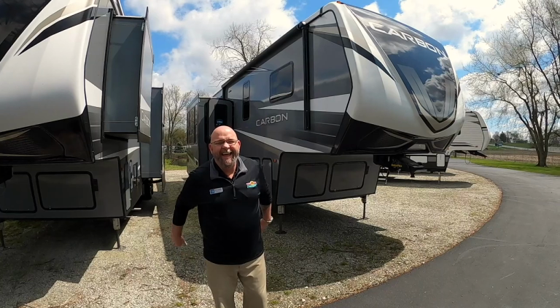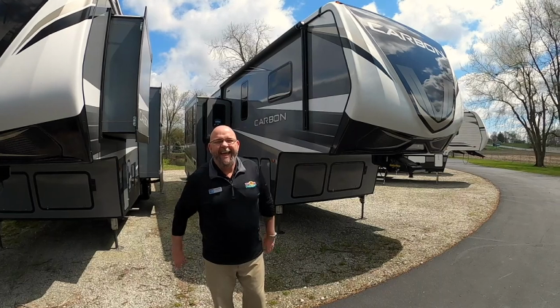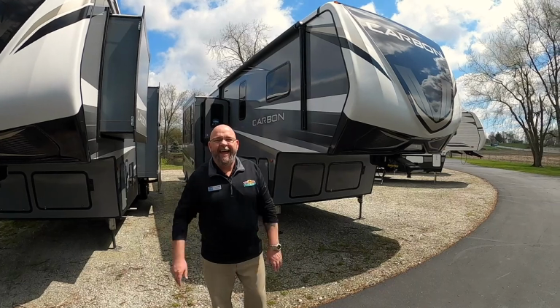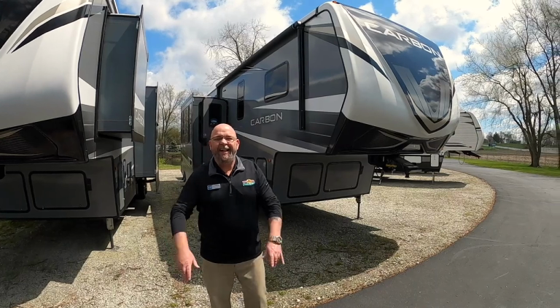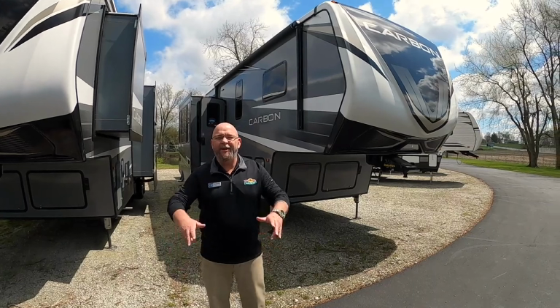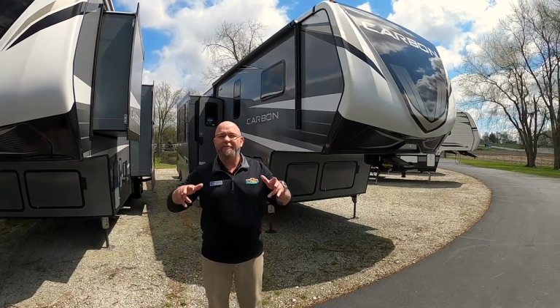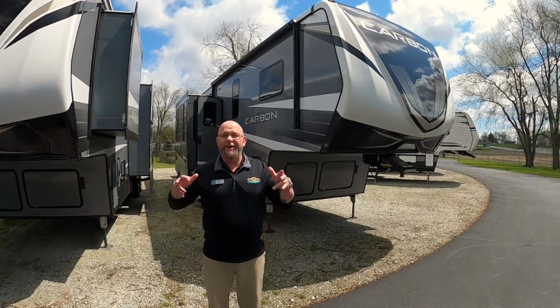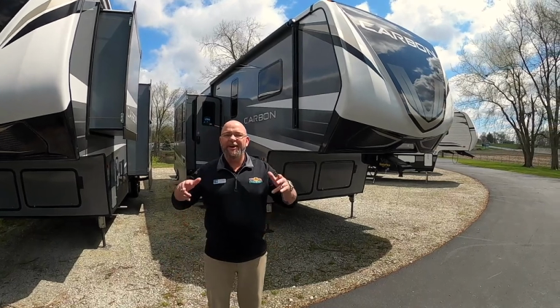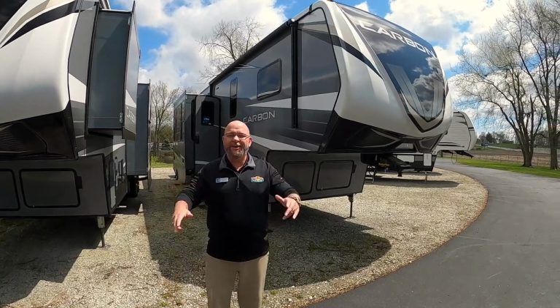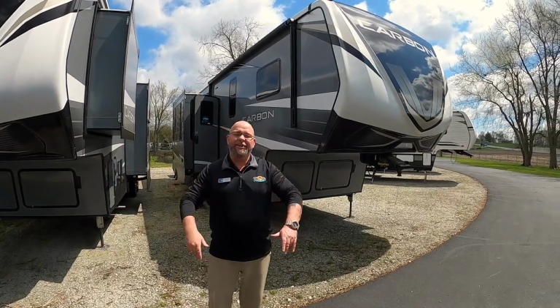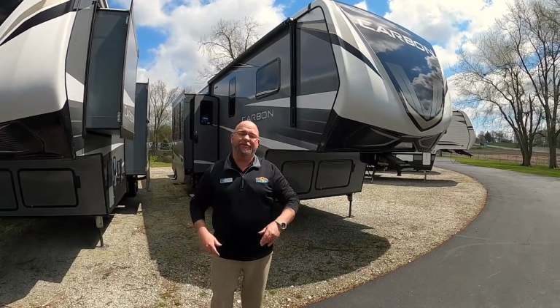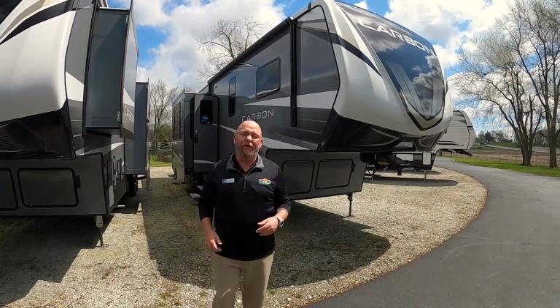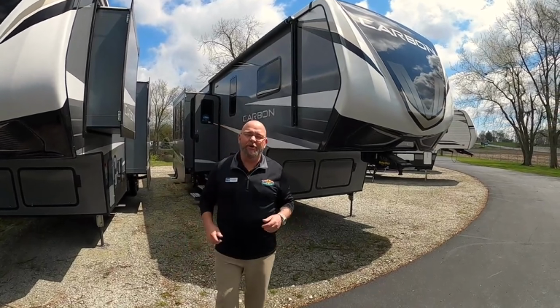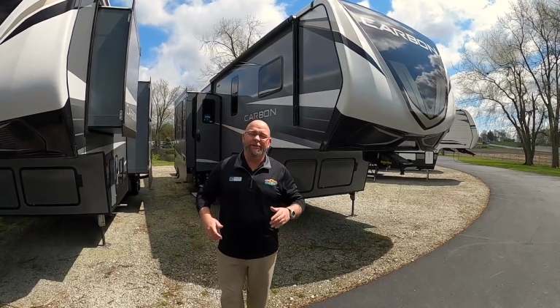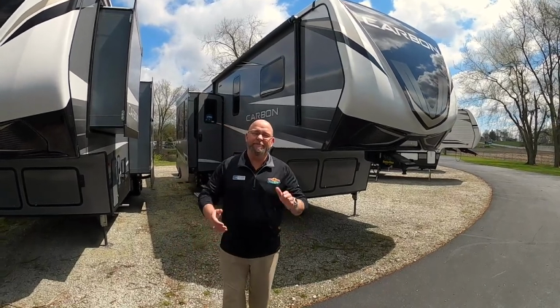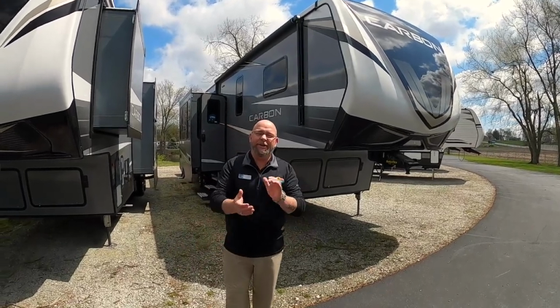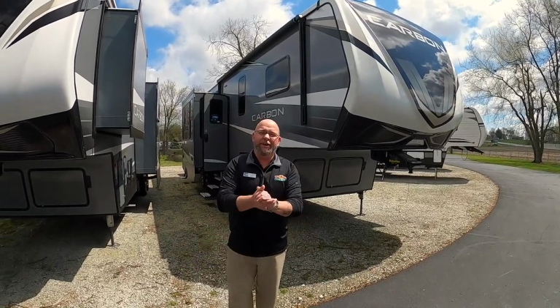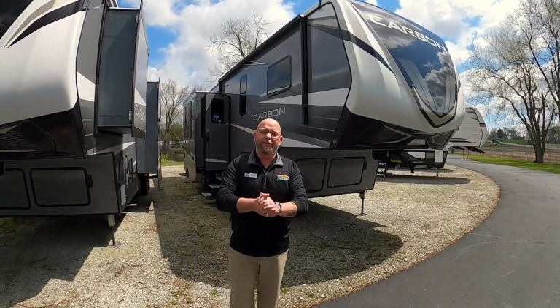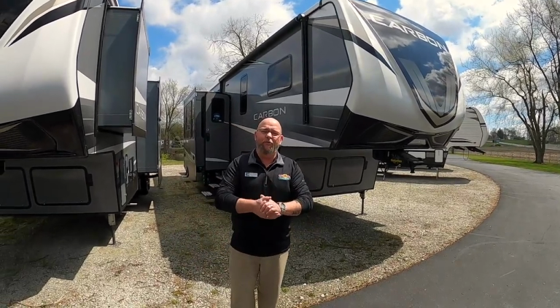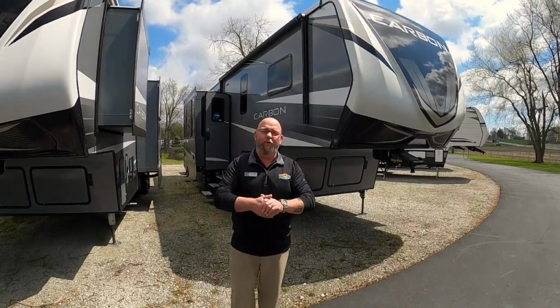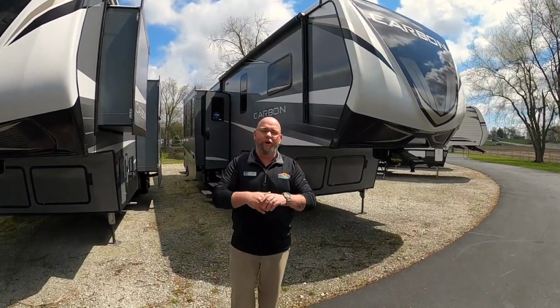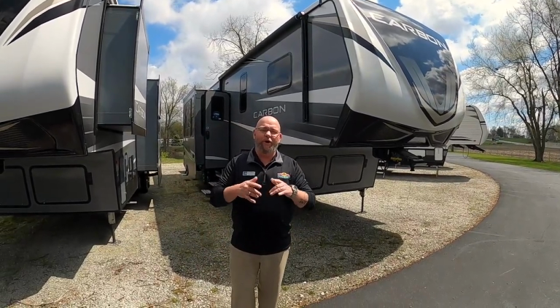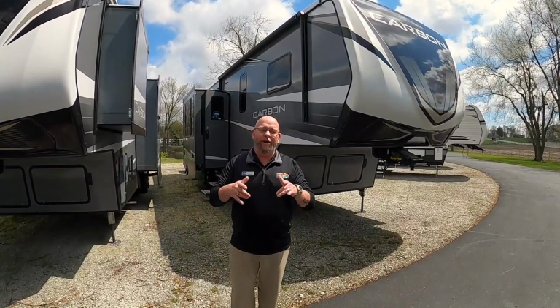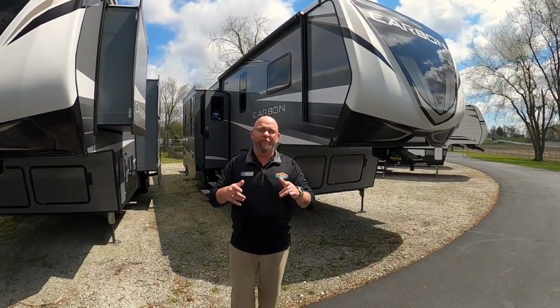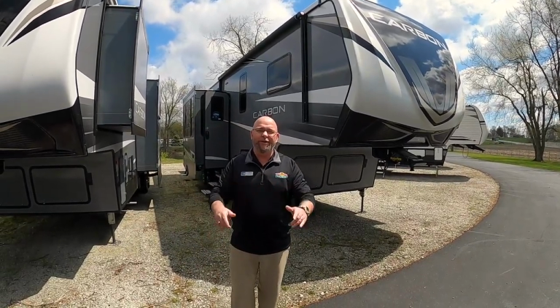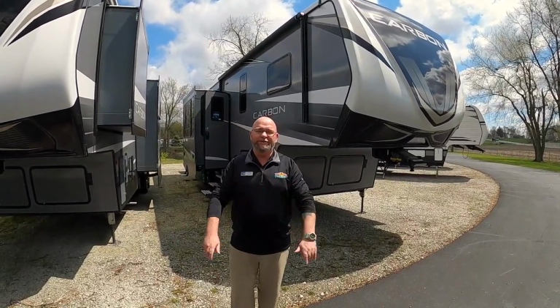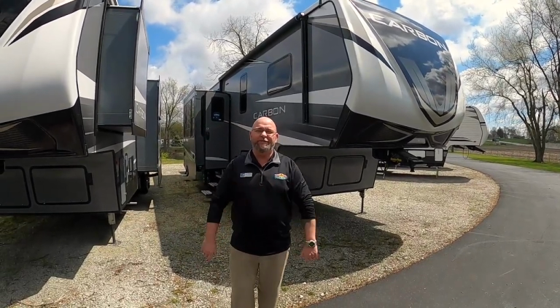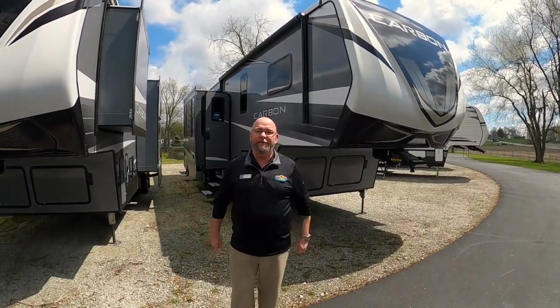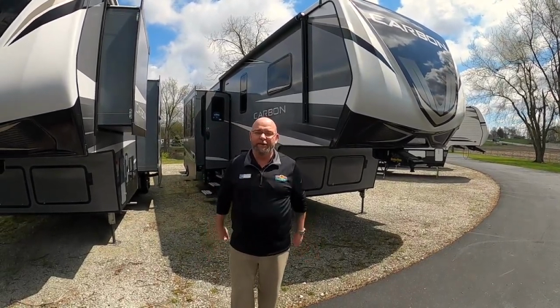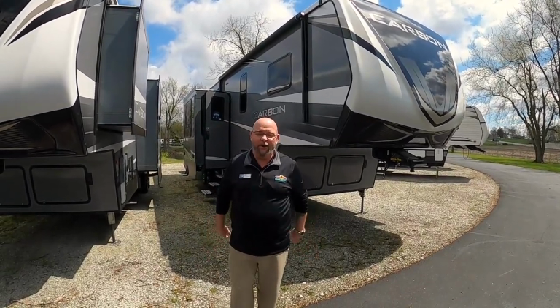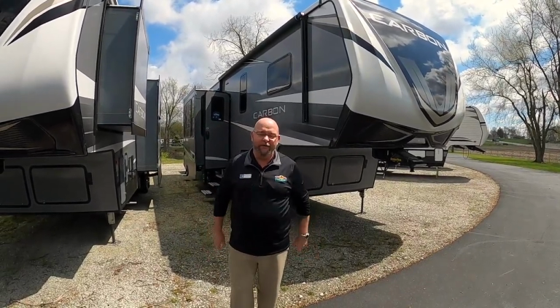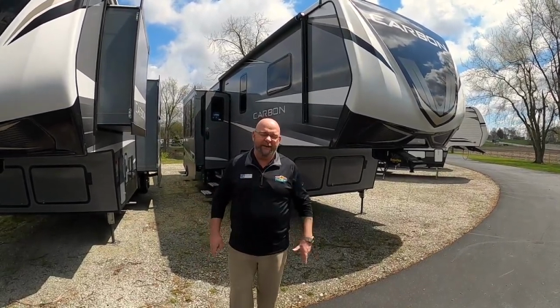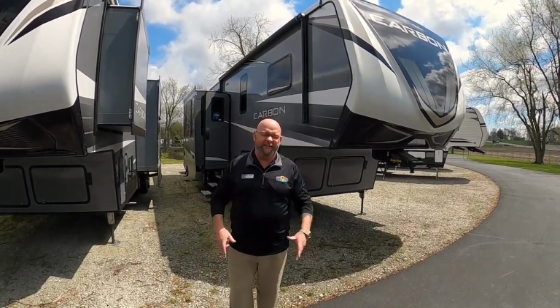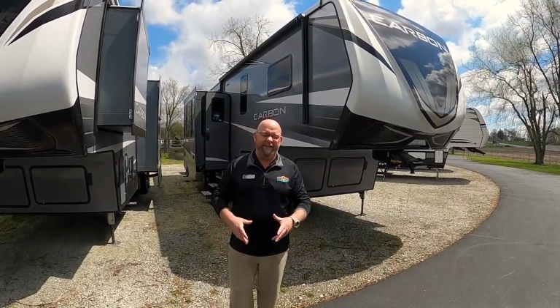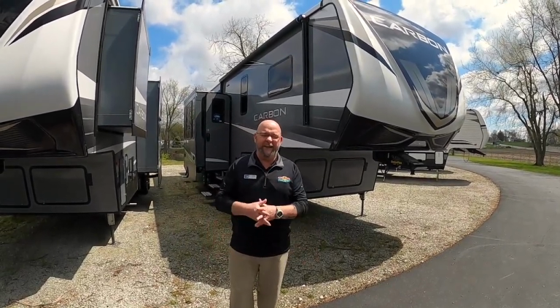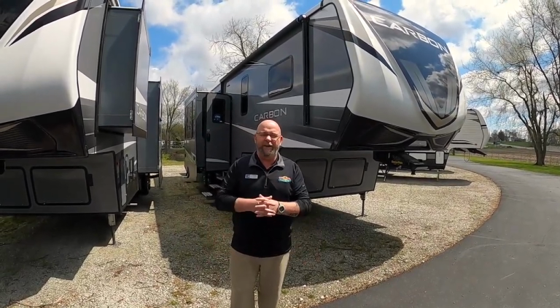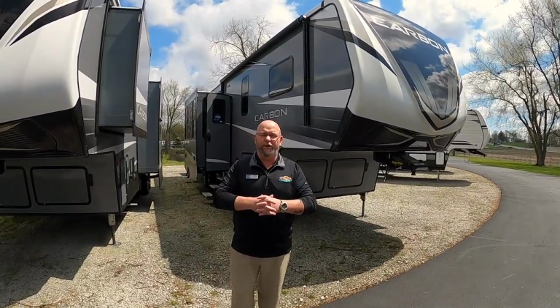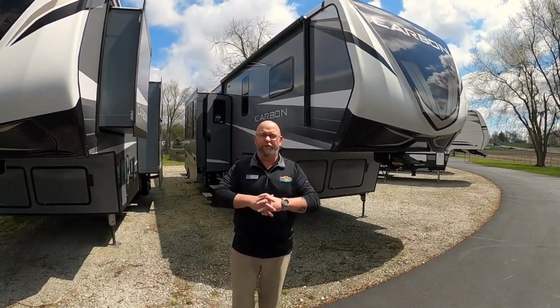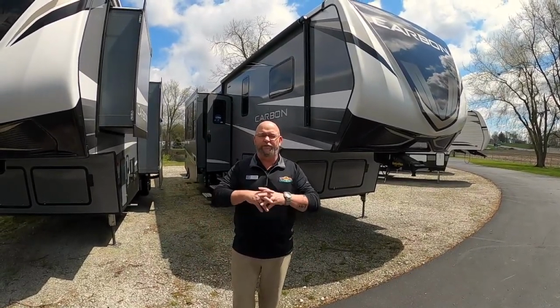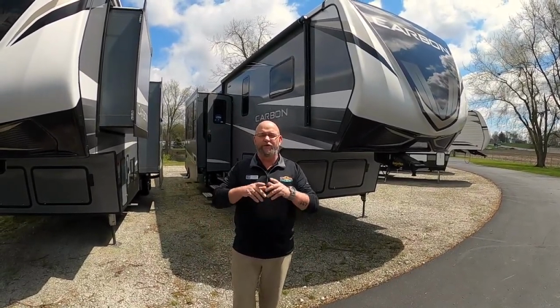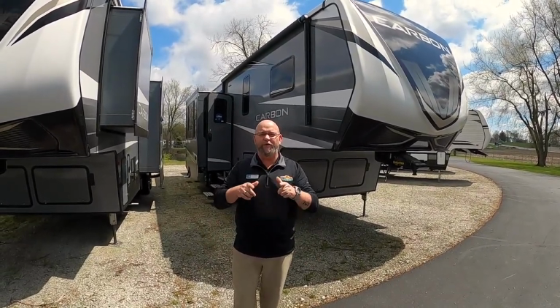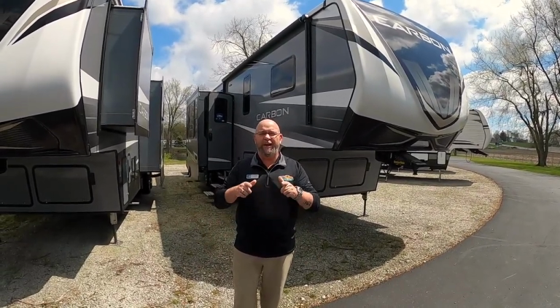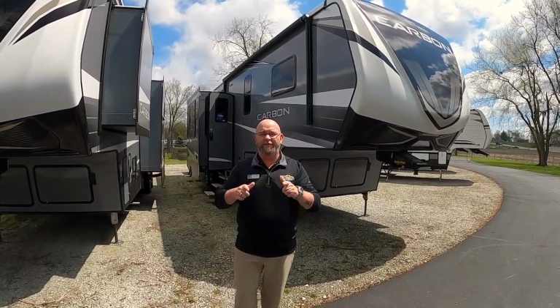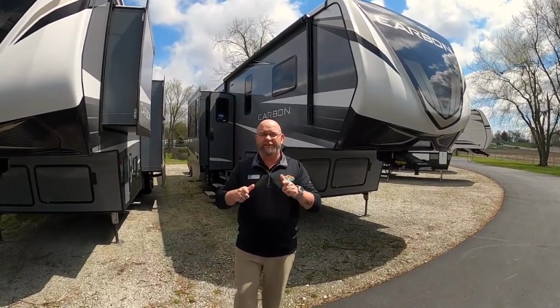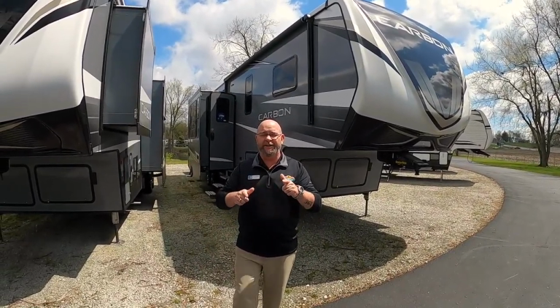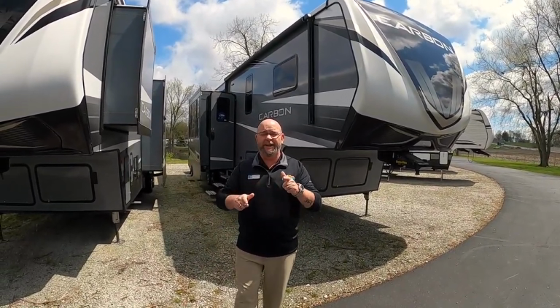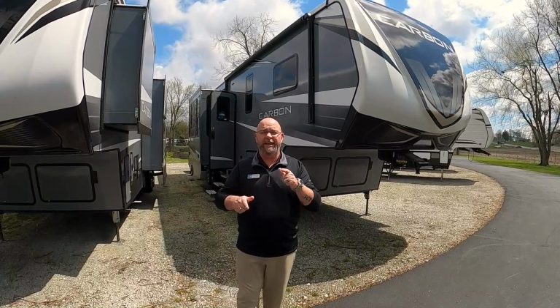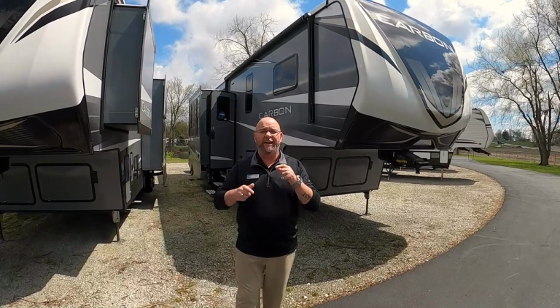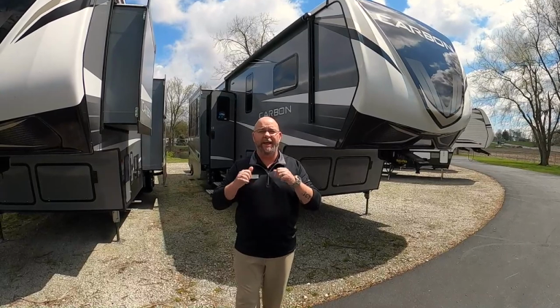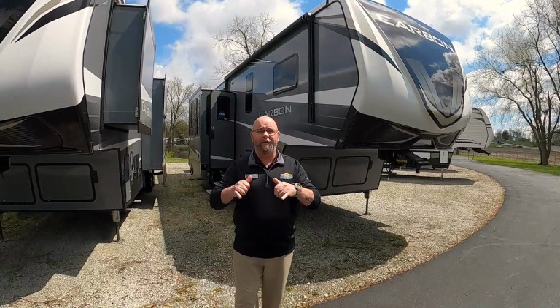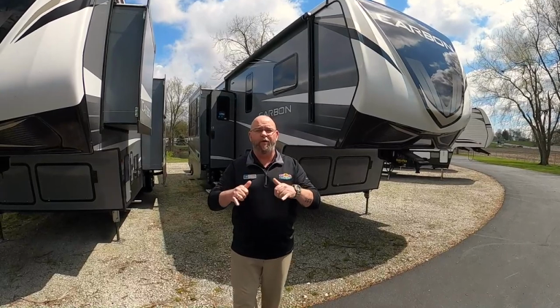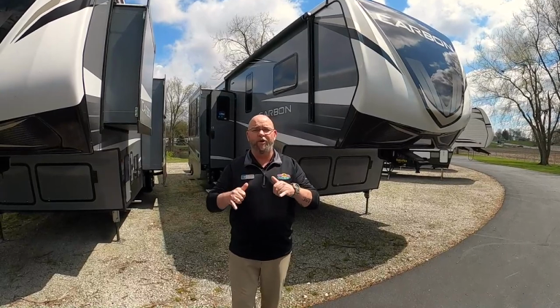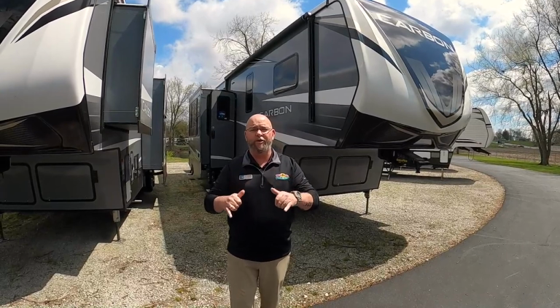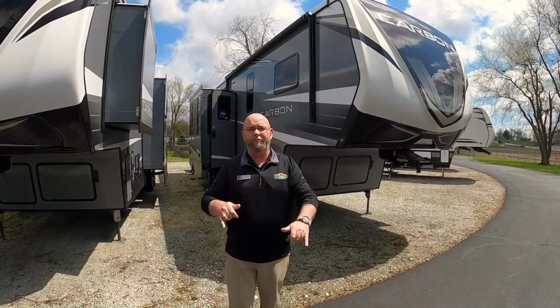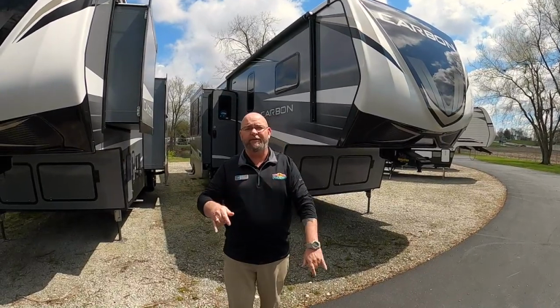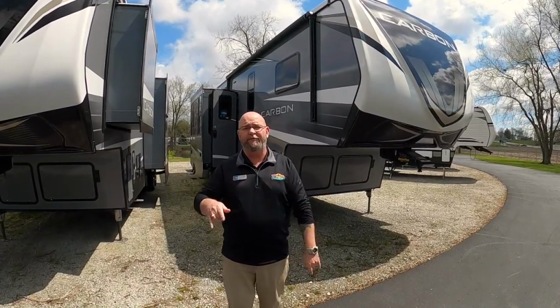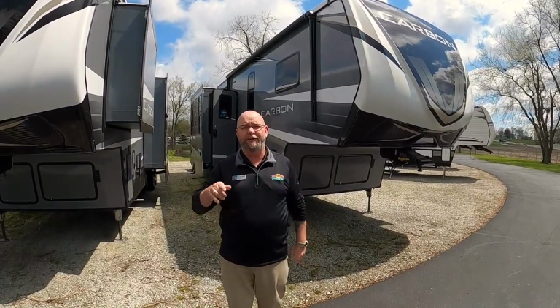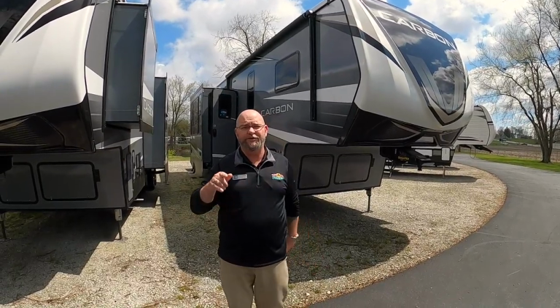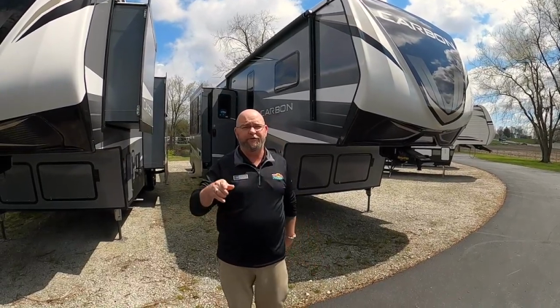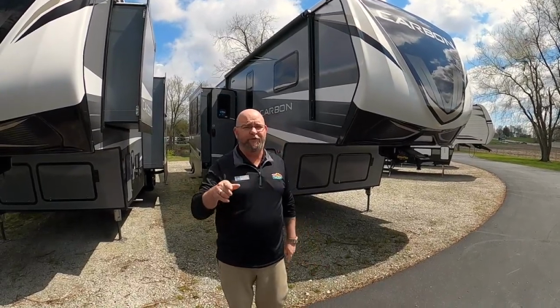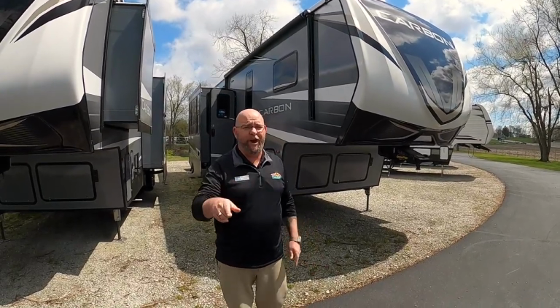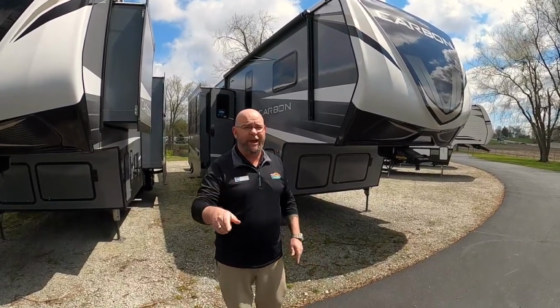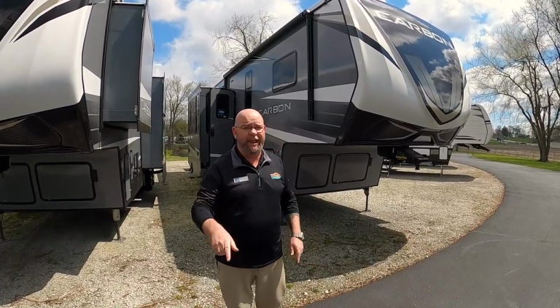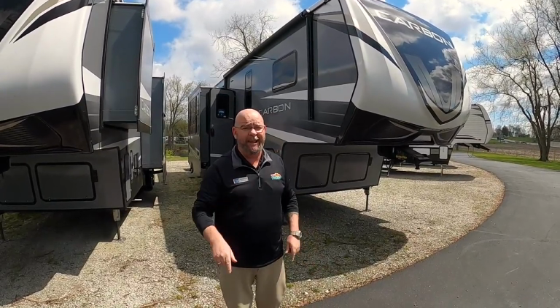Hello America, Tony McMillan, Walnut Ridge Family RV Sales, Newcastle, Indiana, and welcome to Feature Friday.